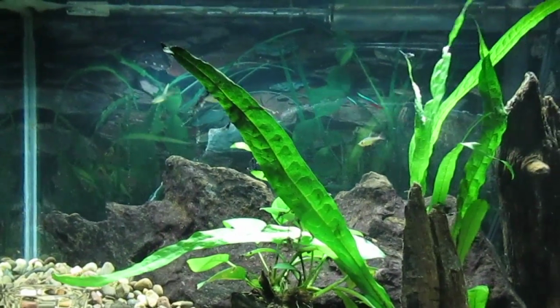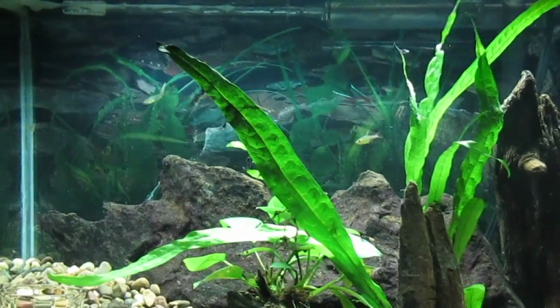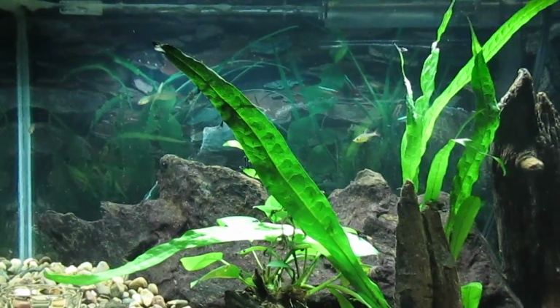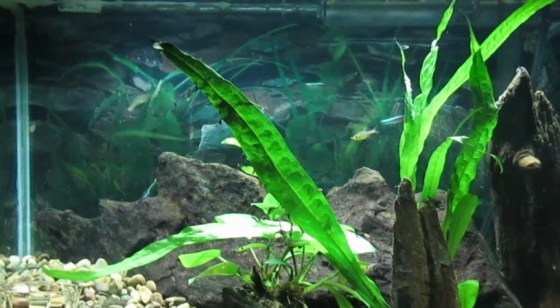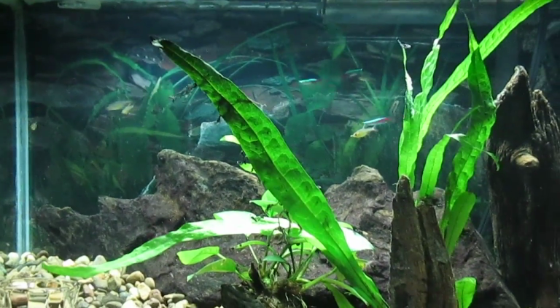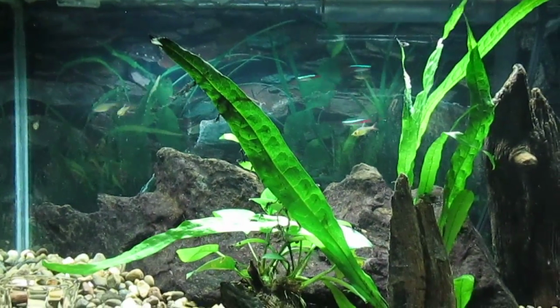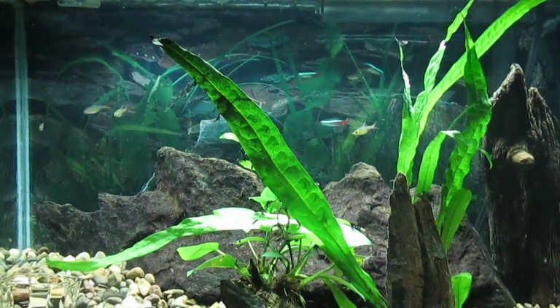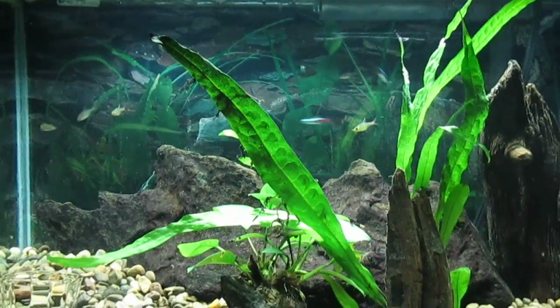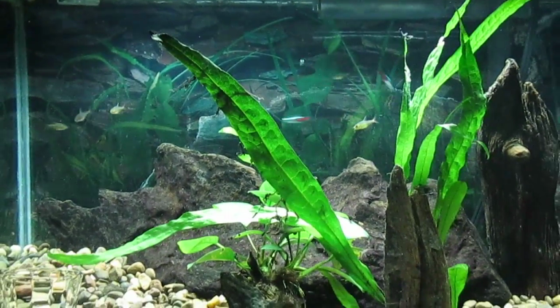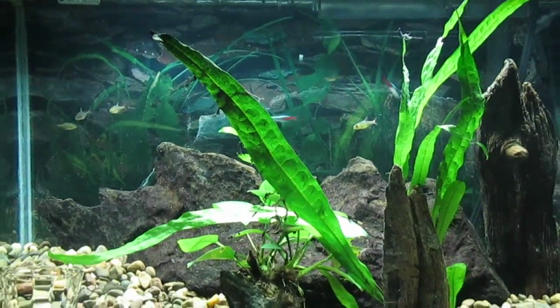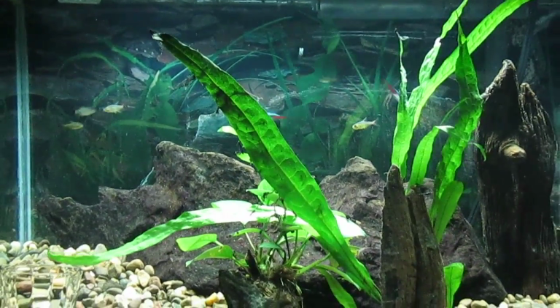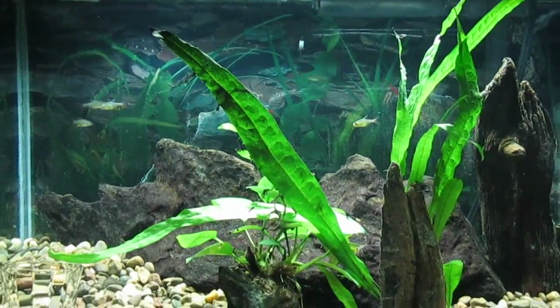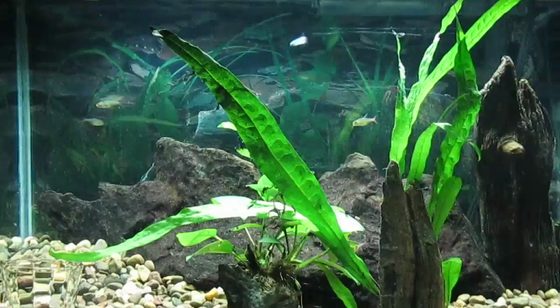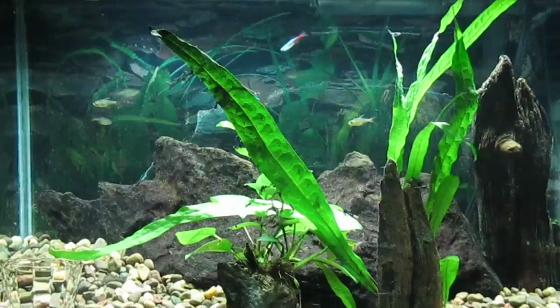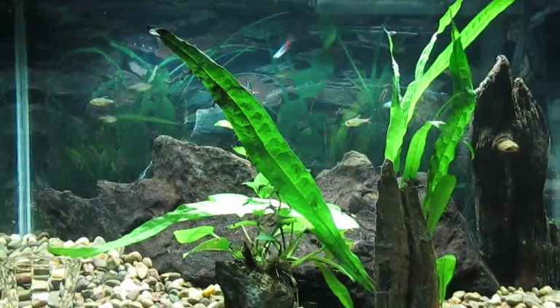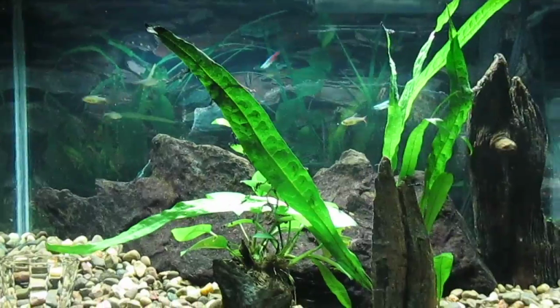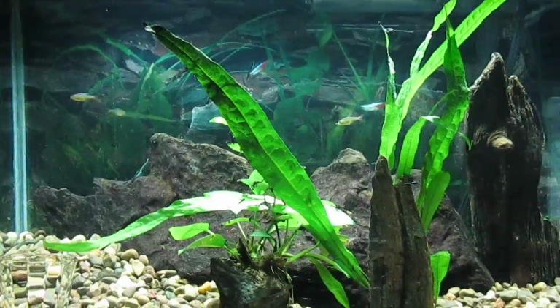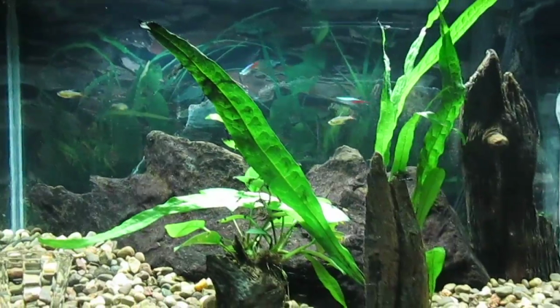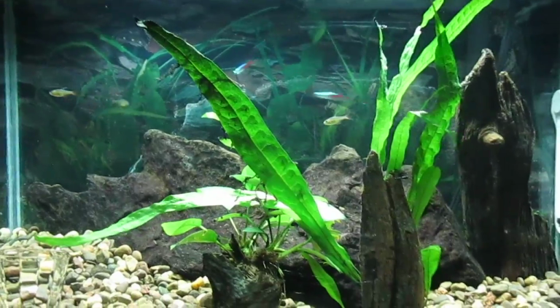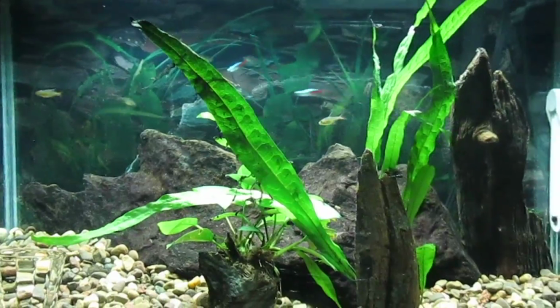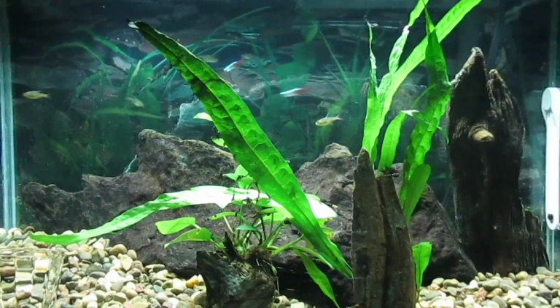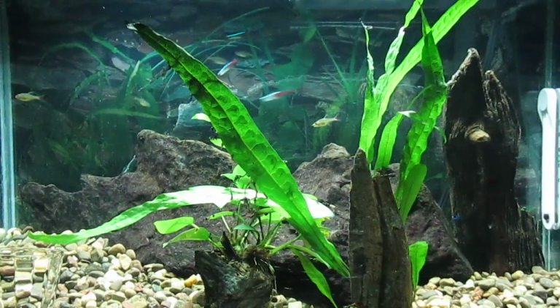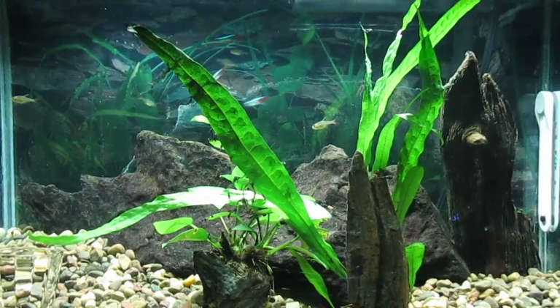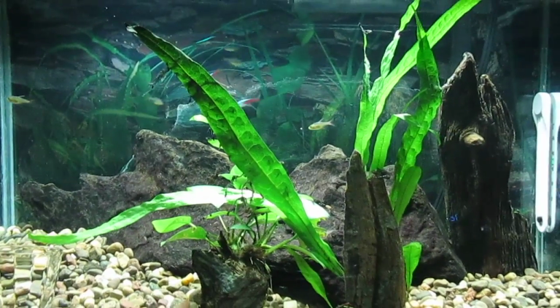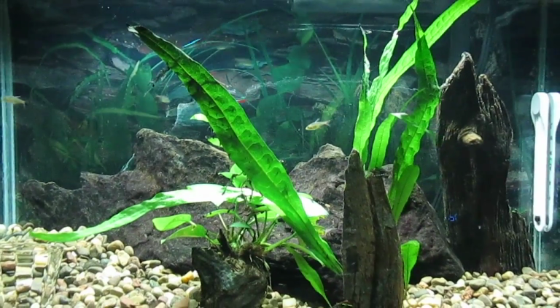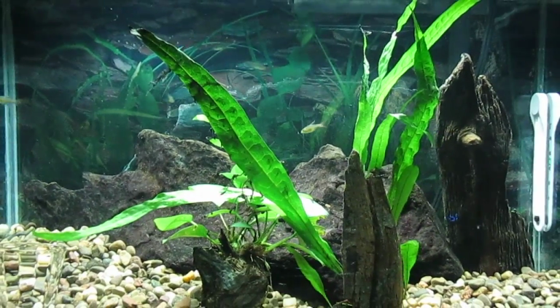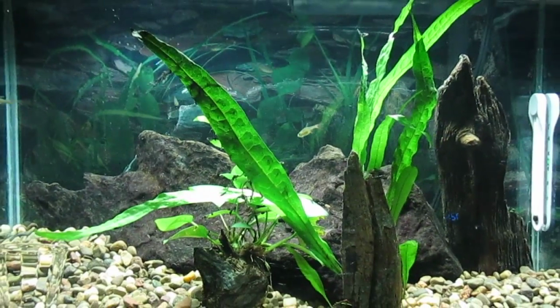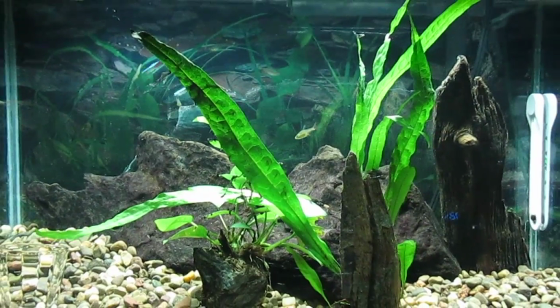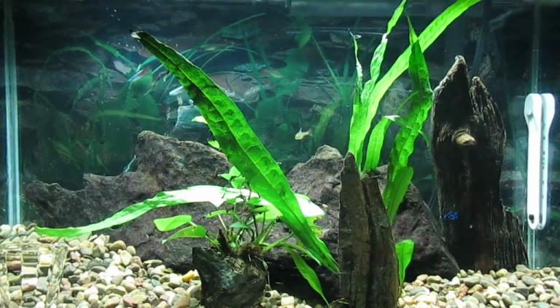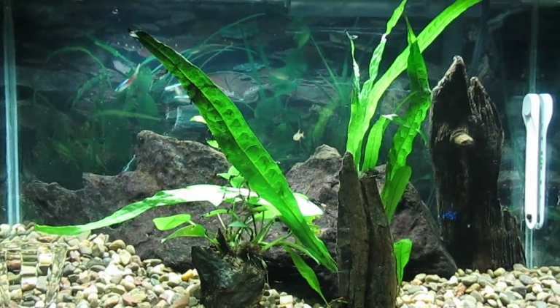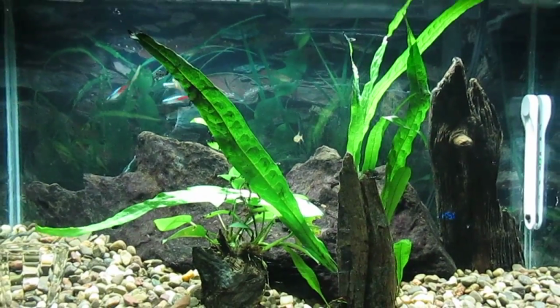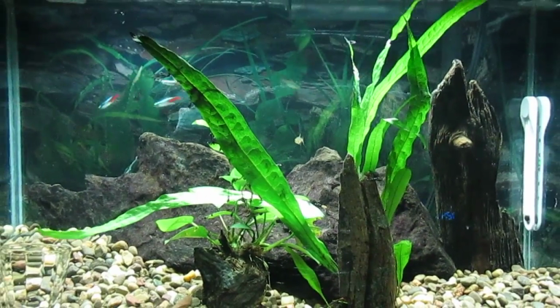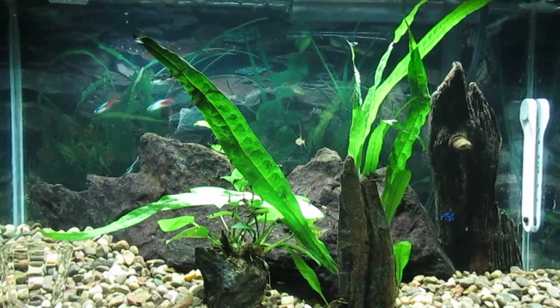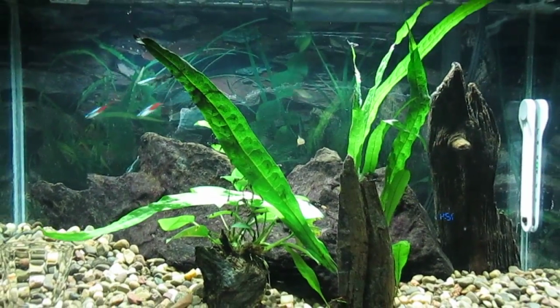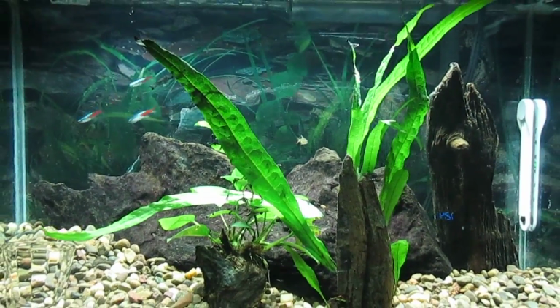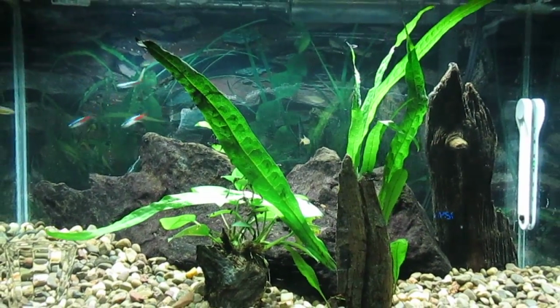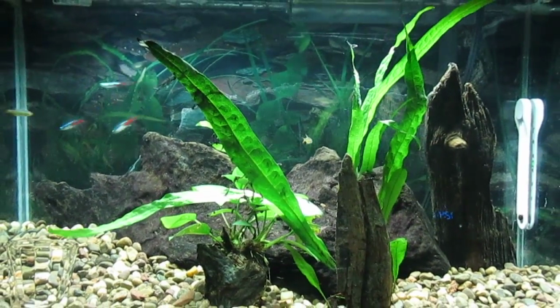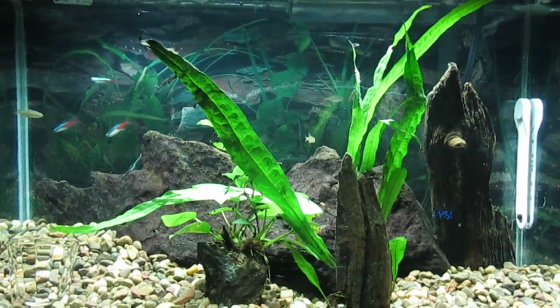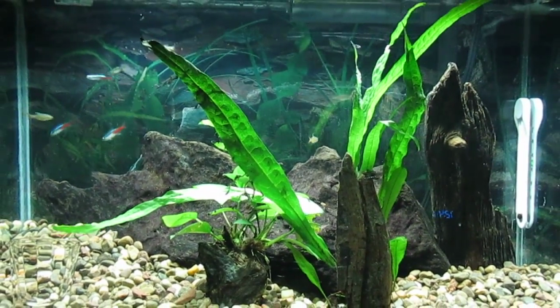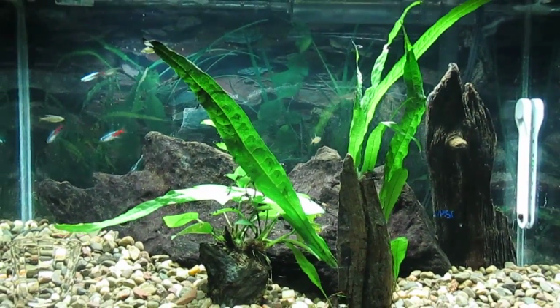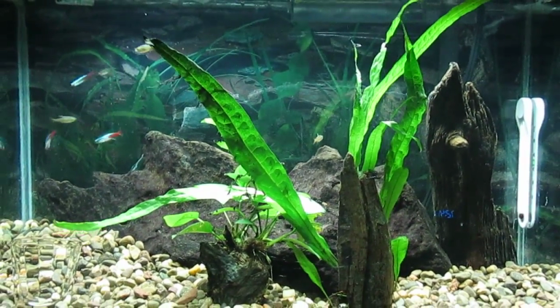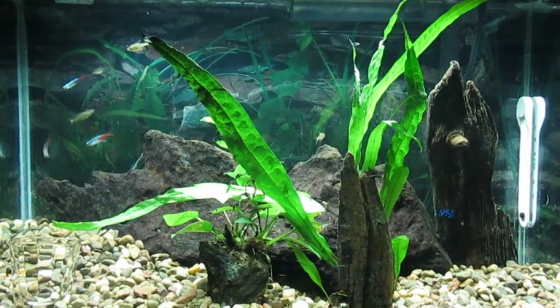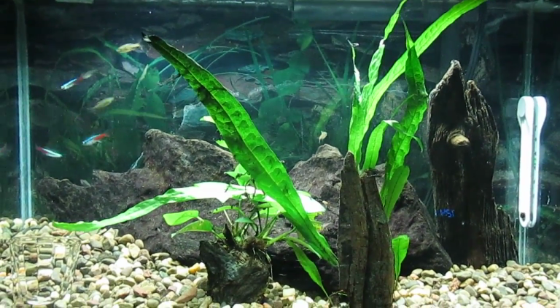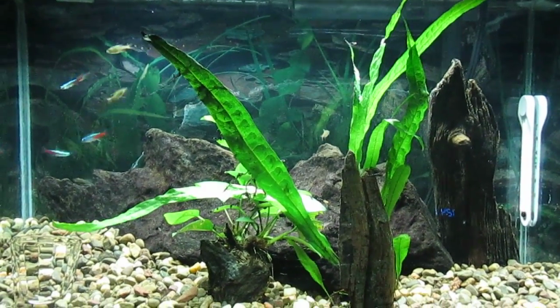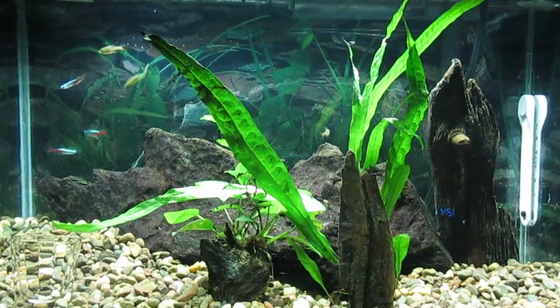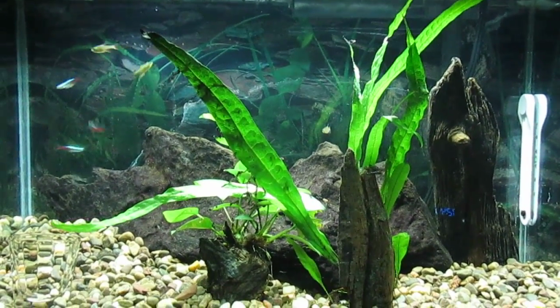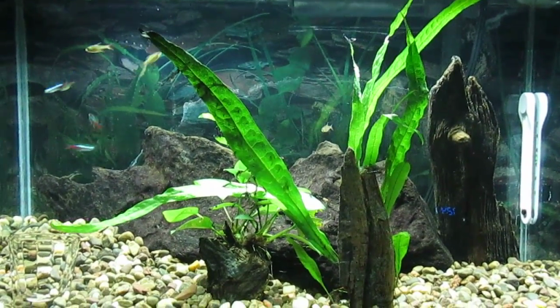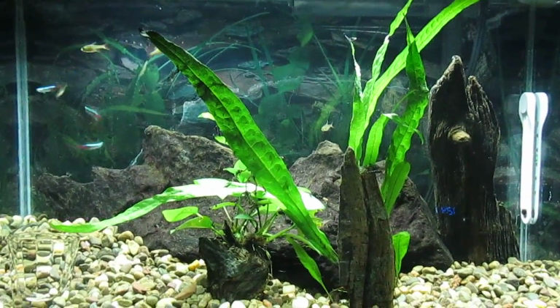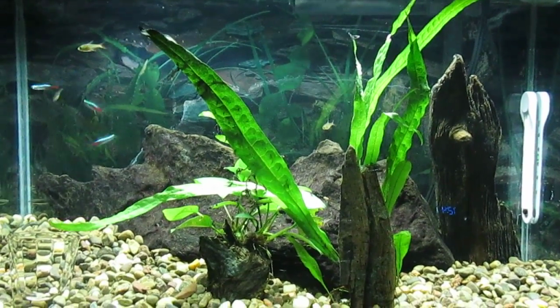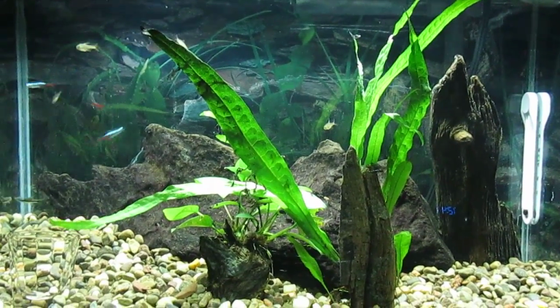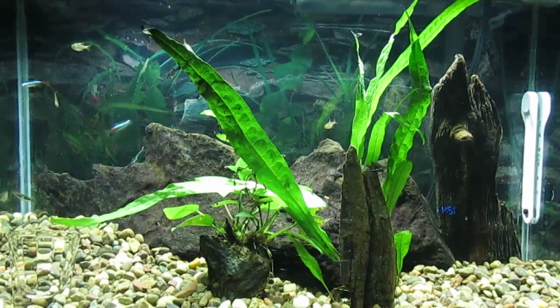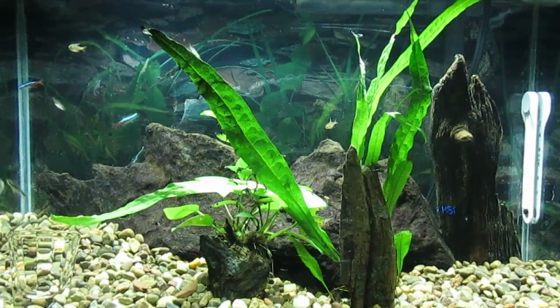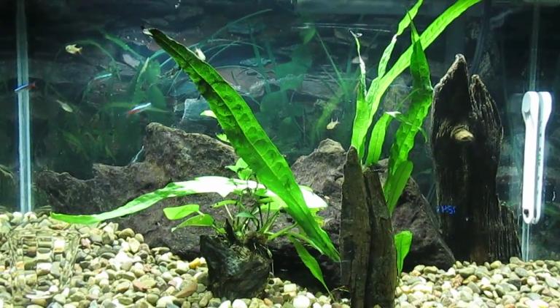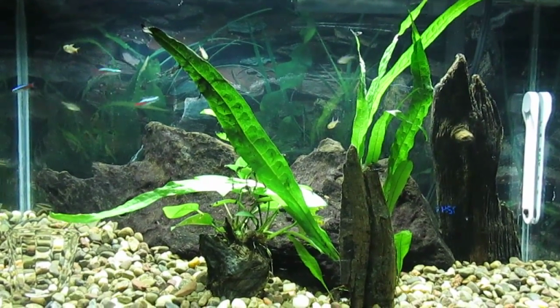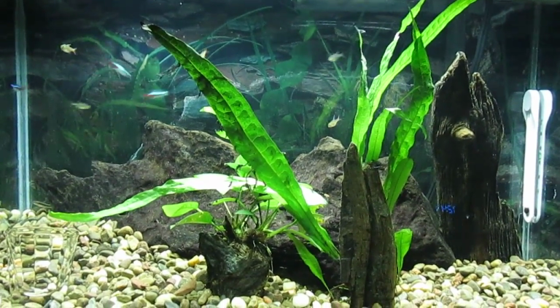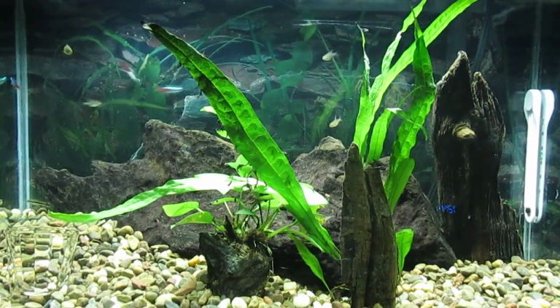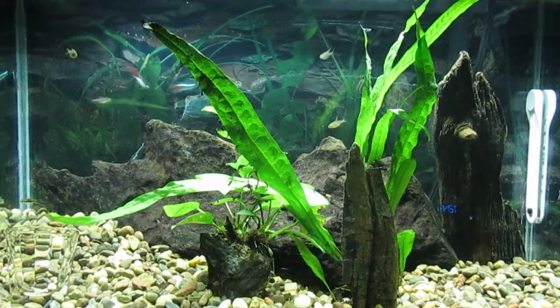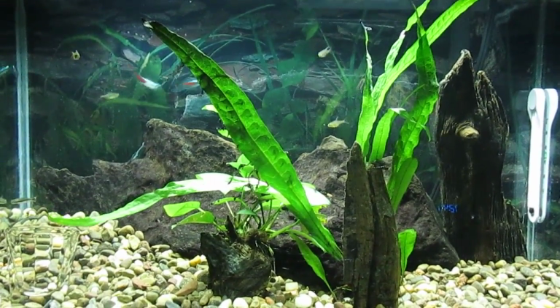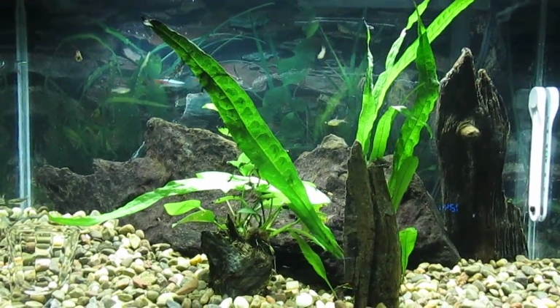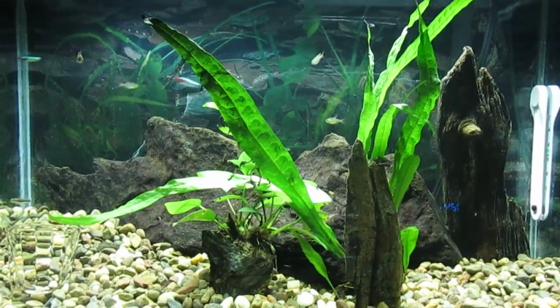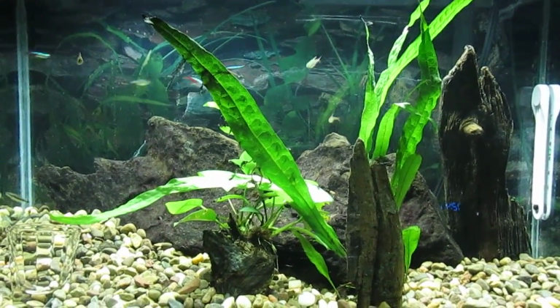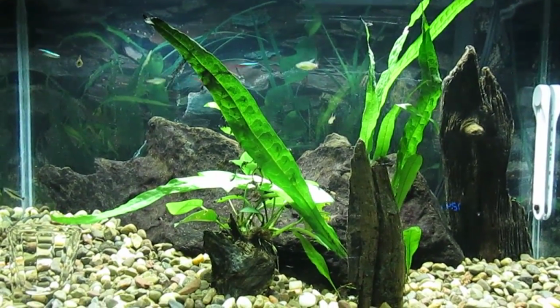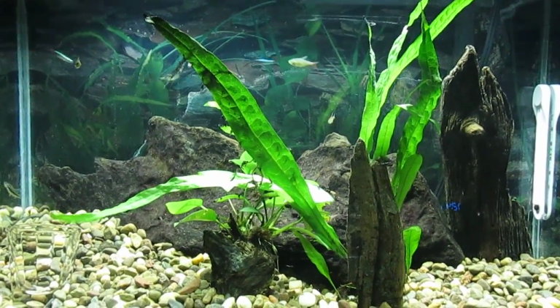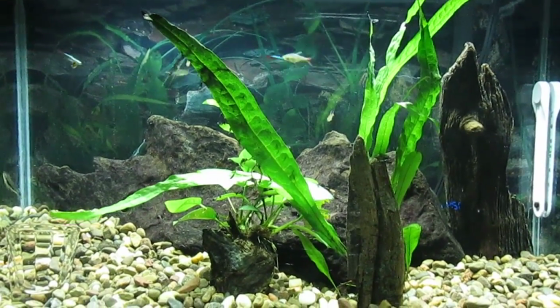Again, this is my 10 gallon planted tank. Thanks for watching and I'll see you real soon on the next one.